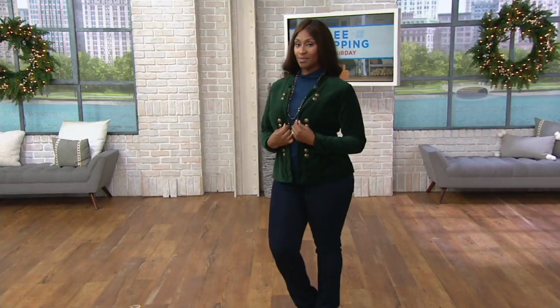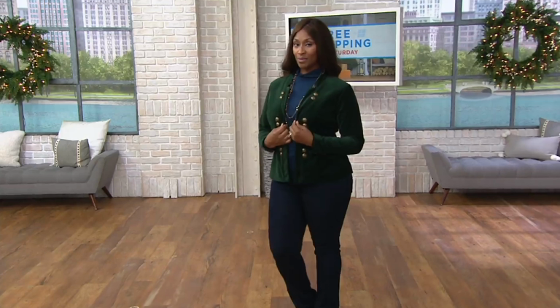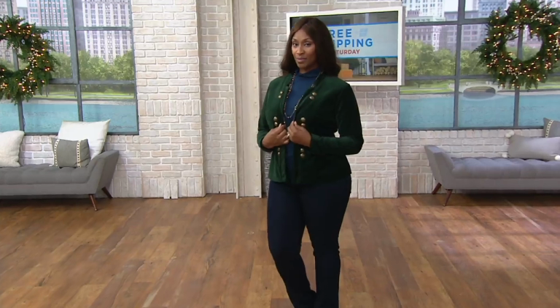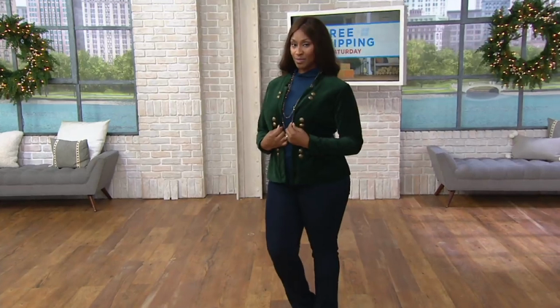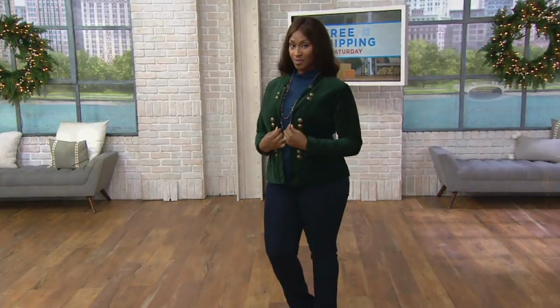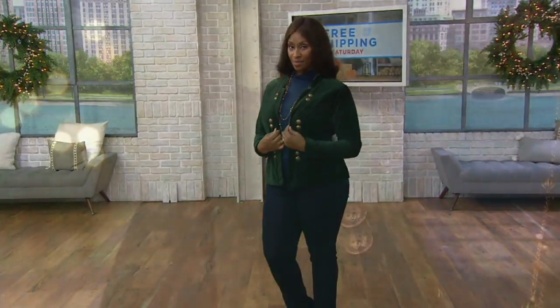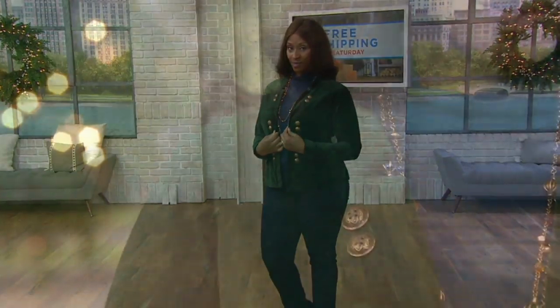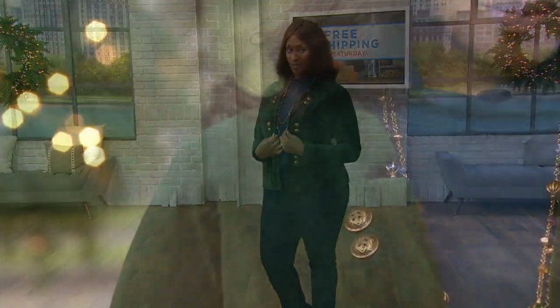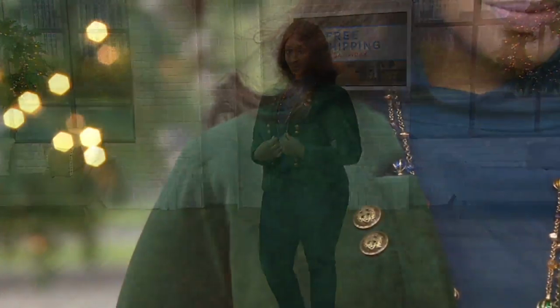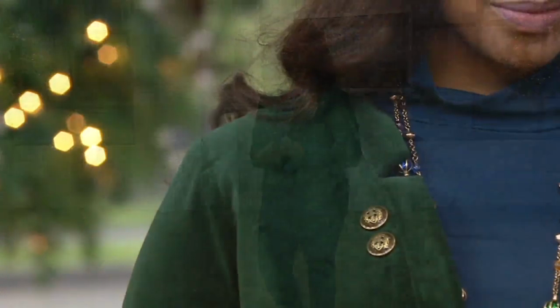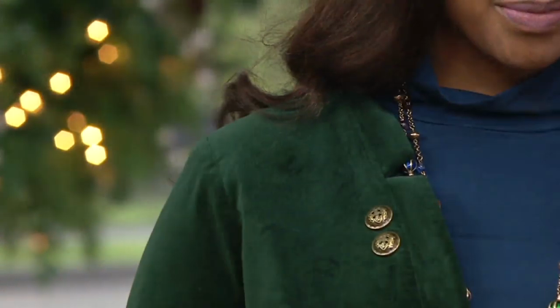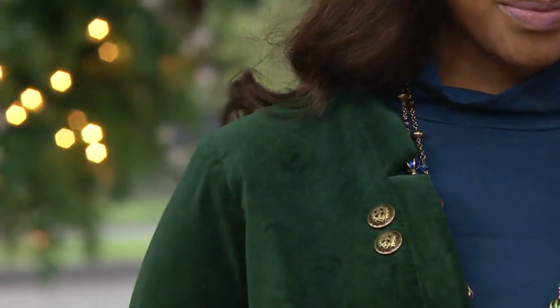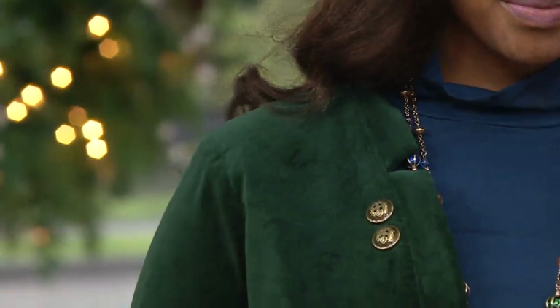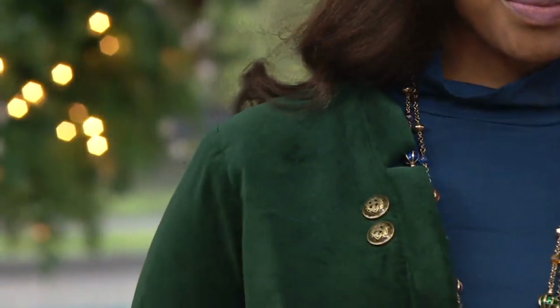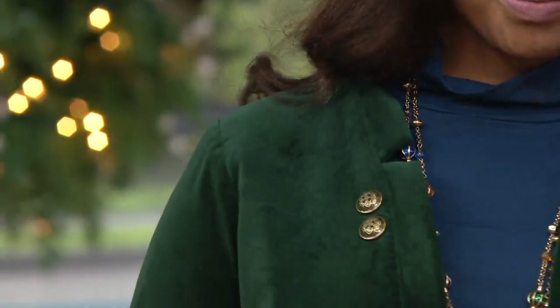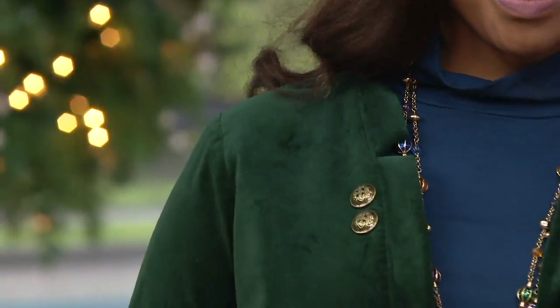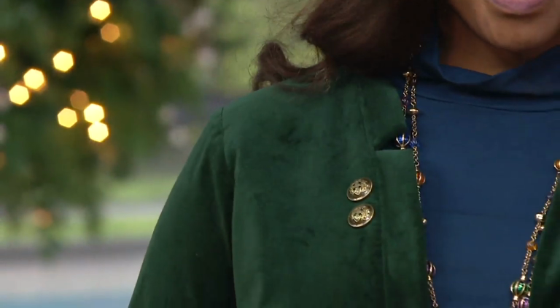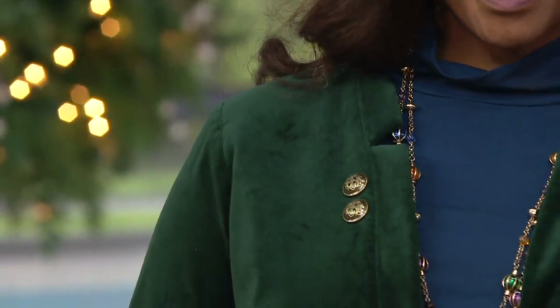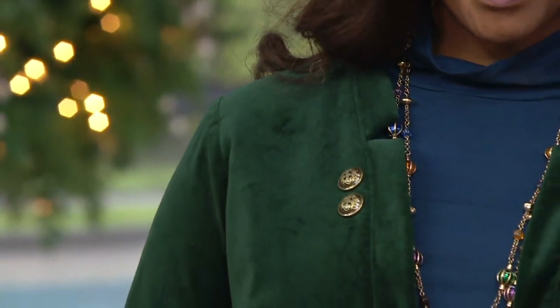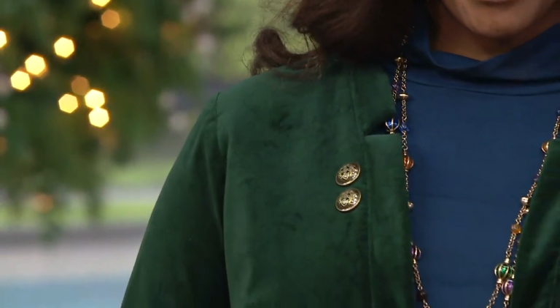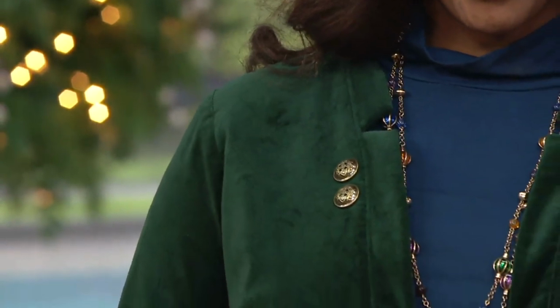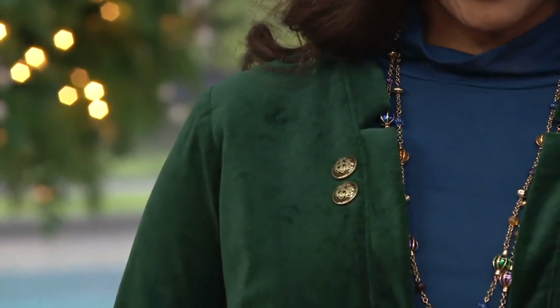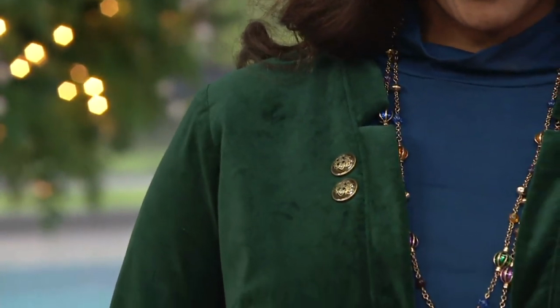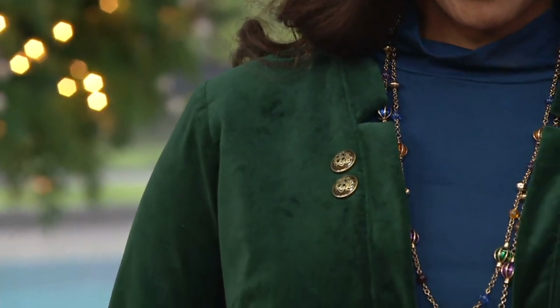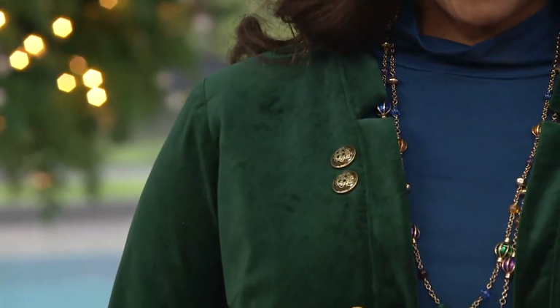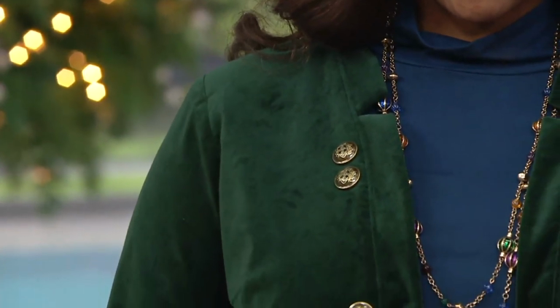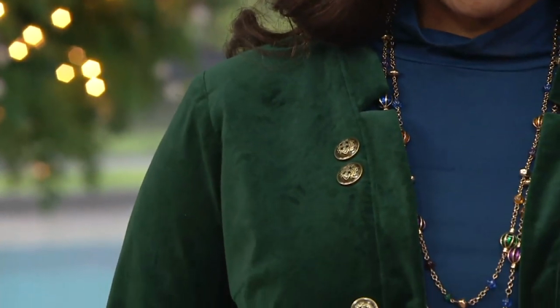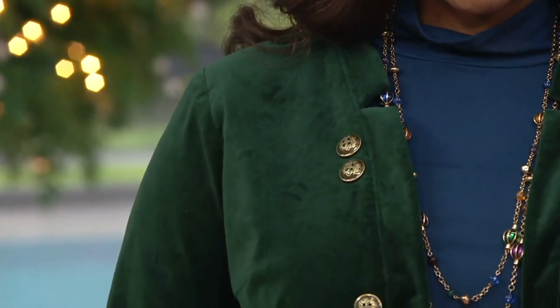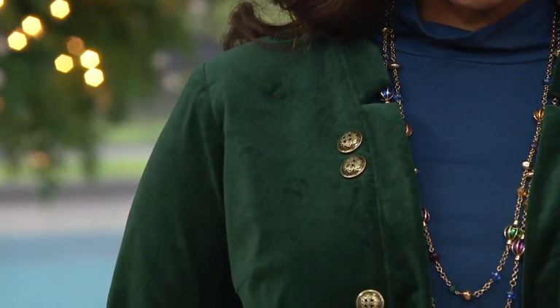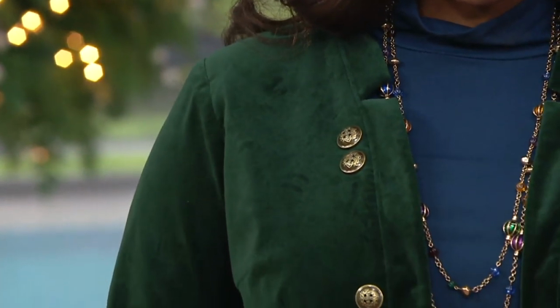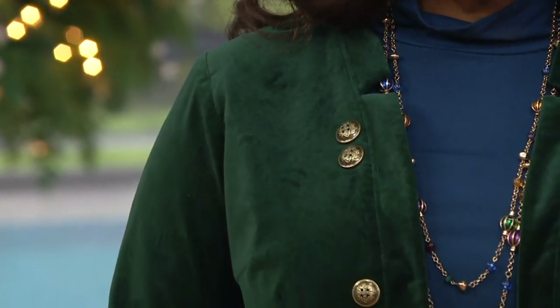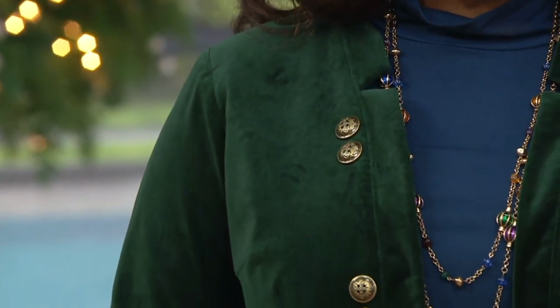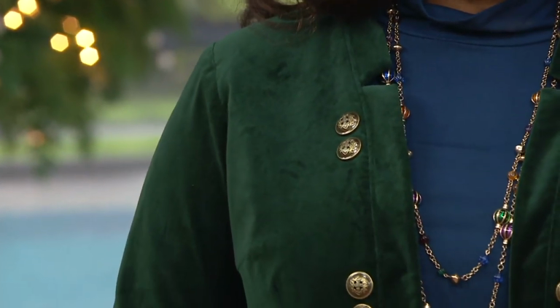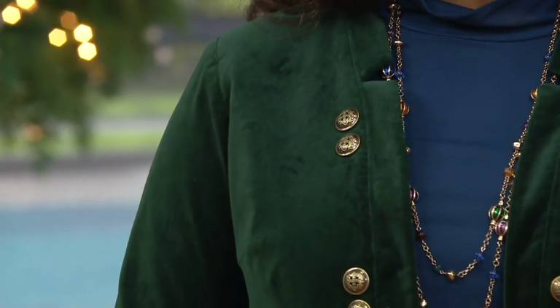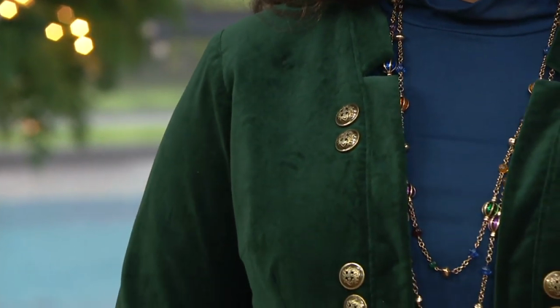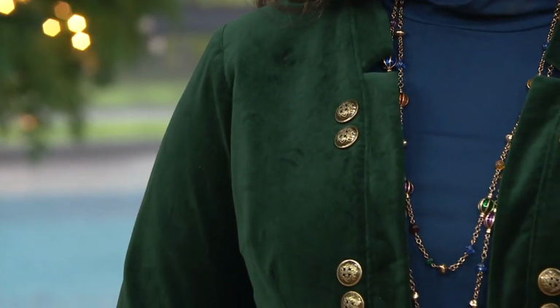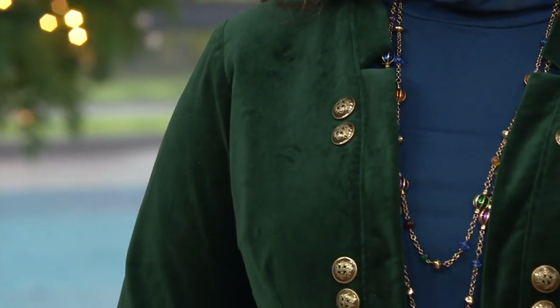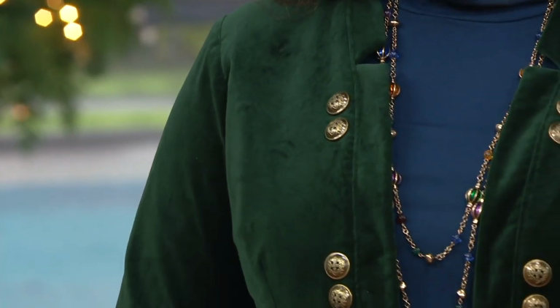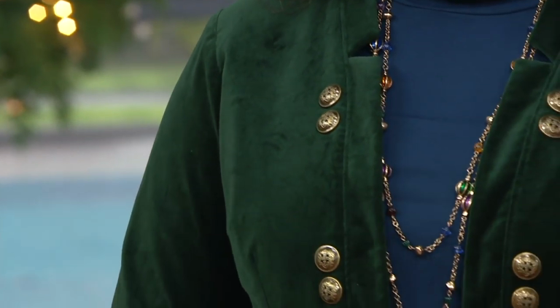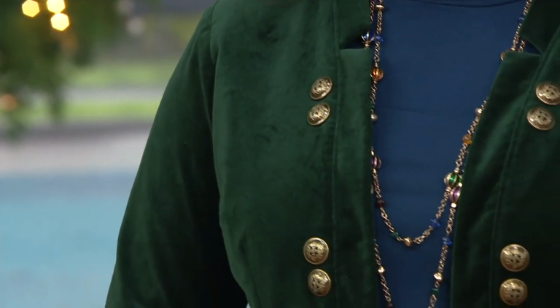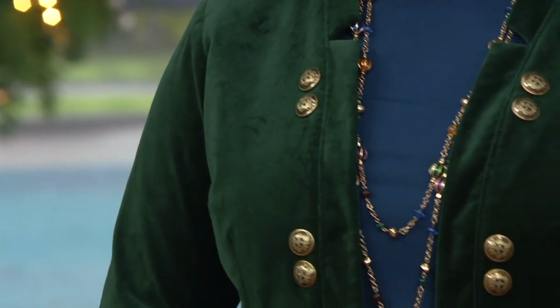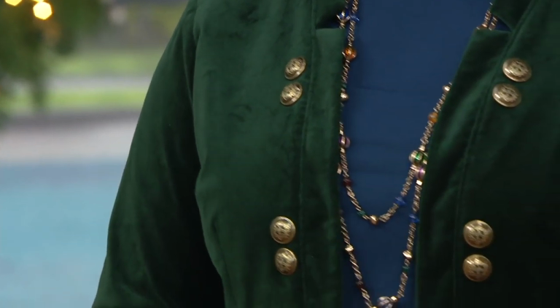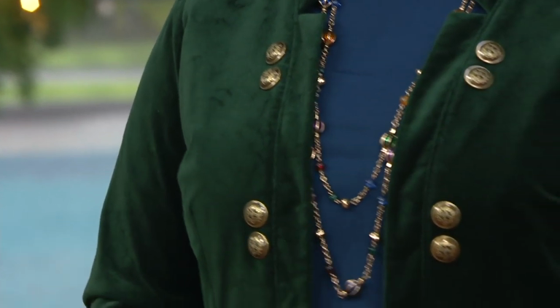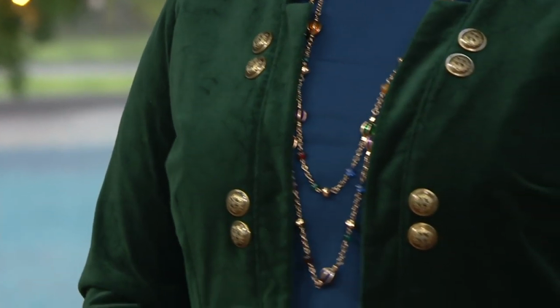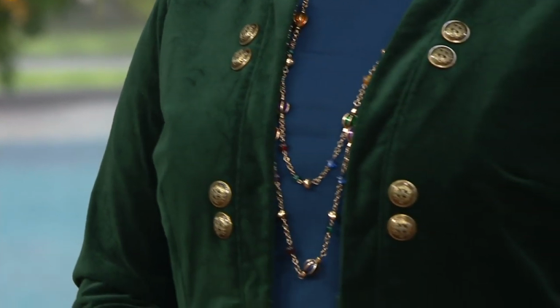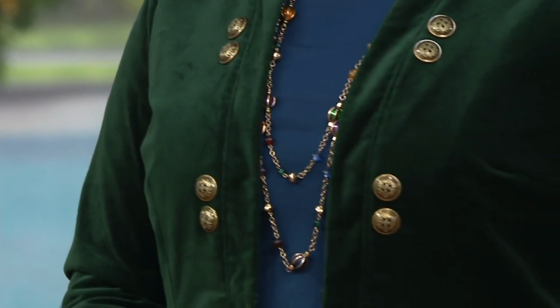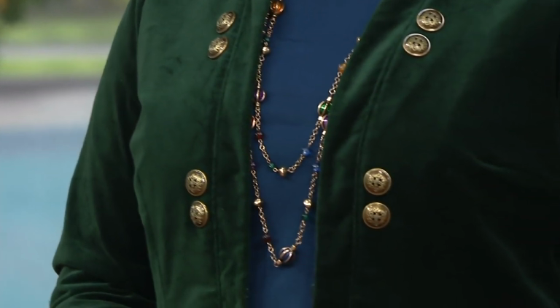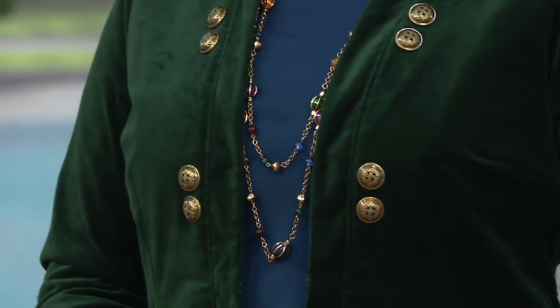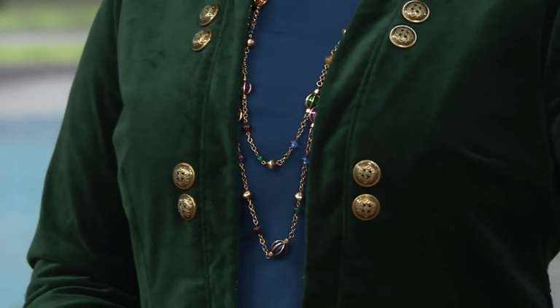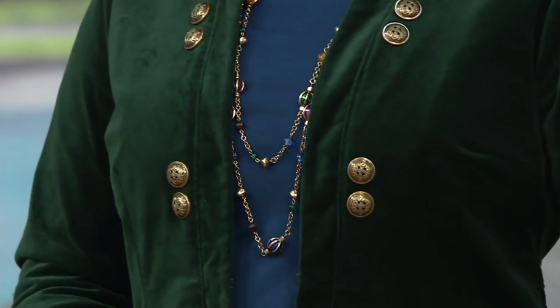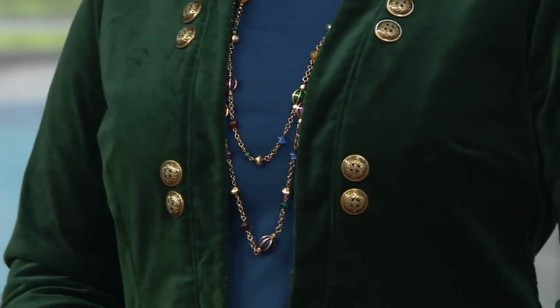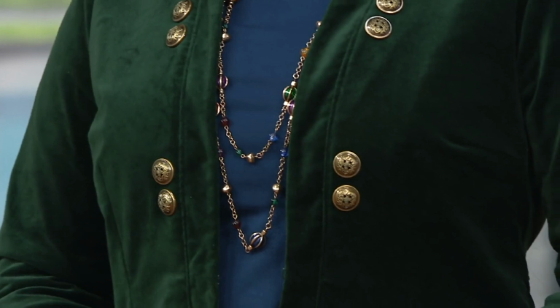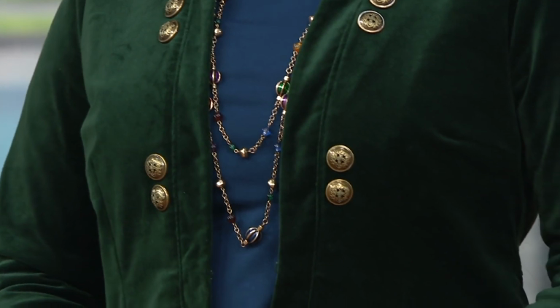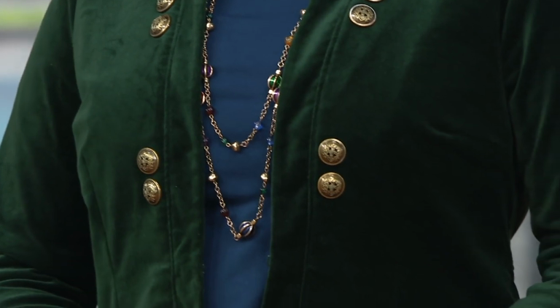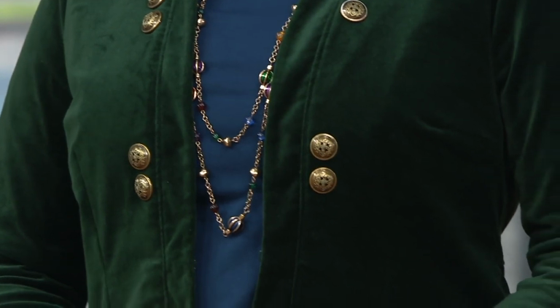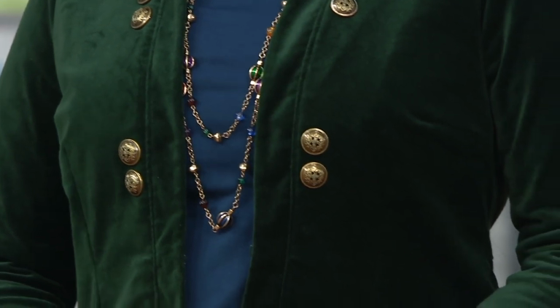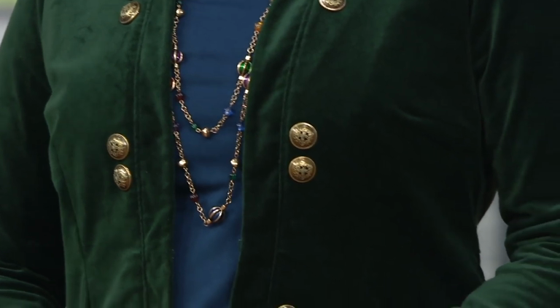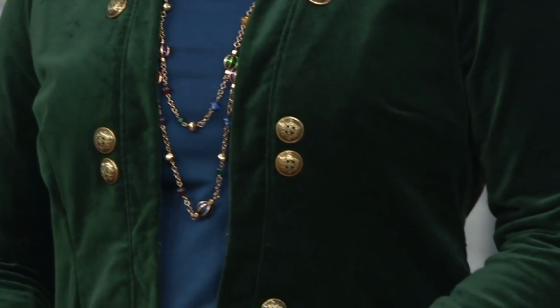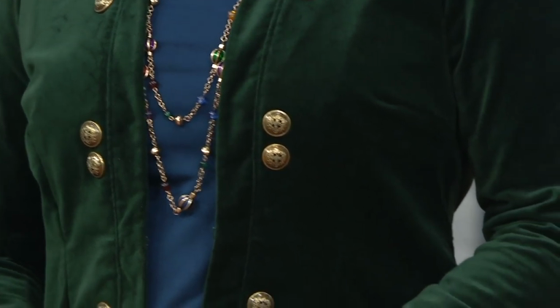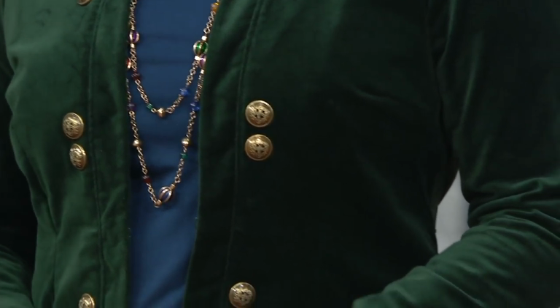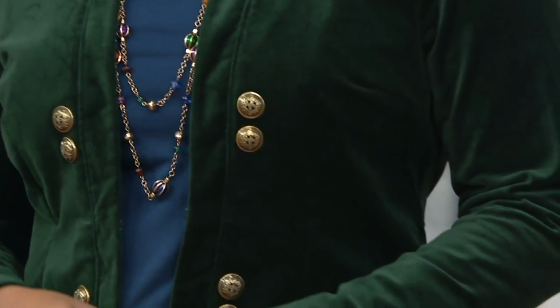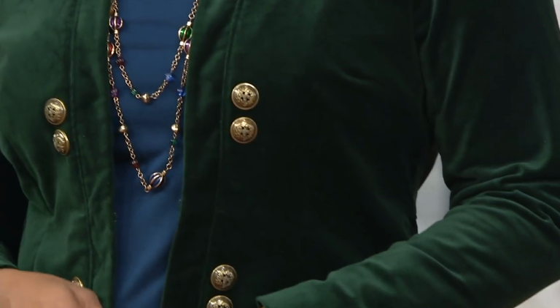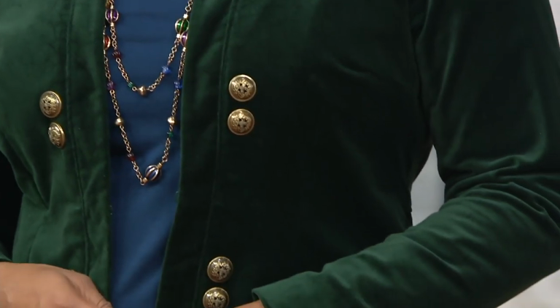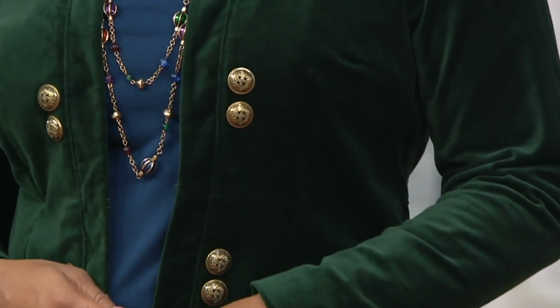I'm going to keep talking about this jacket — I own this jacket, and I think a lot of you do too. This has been a popular style.